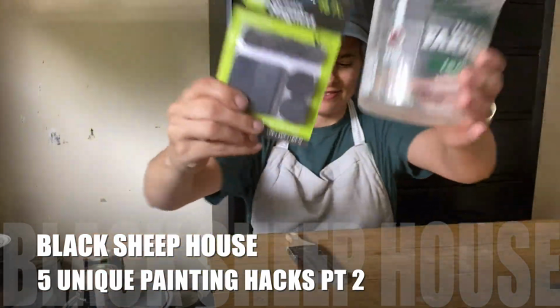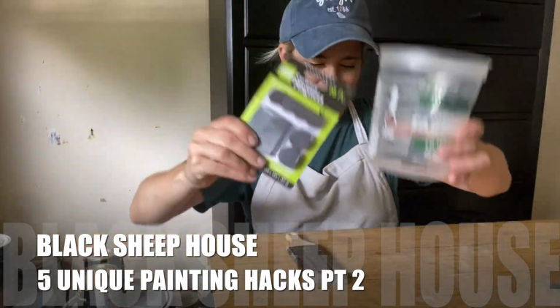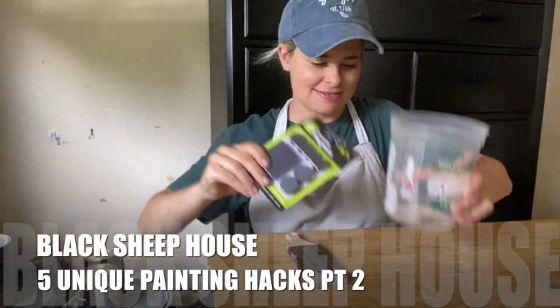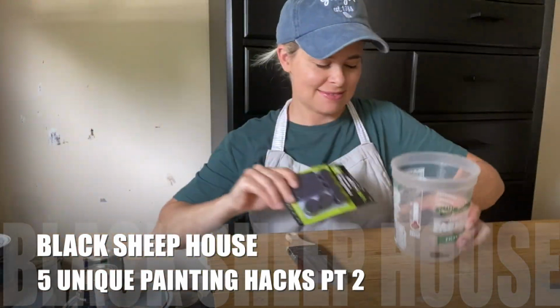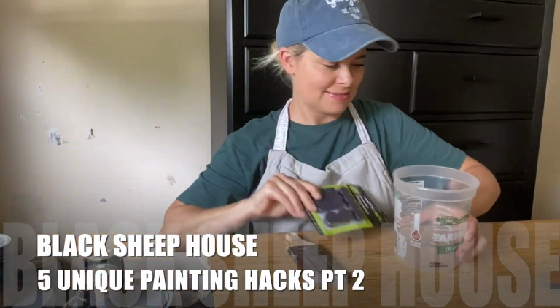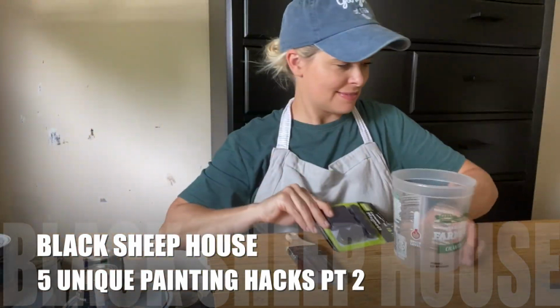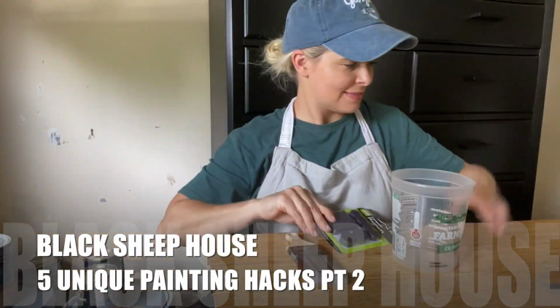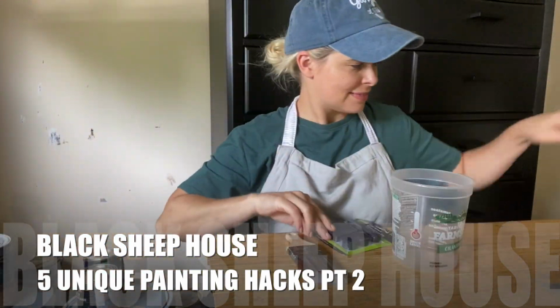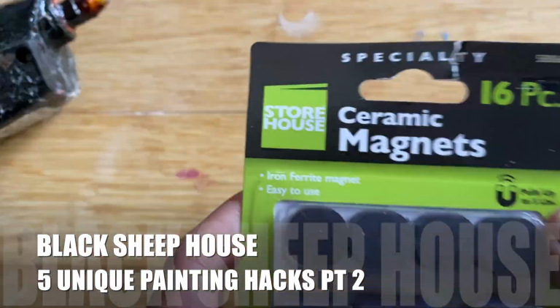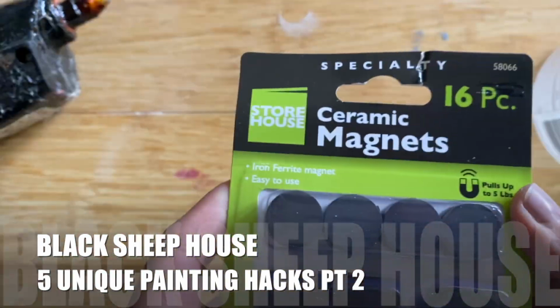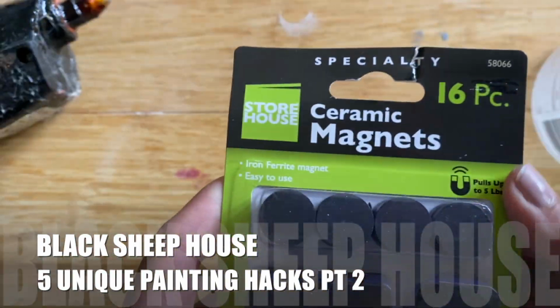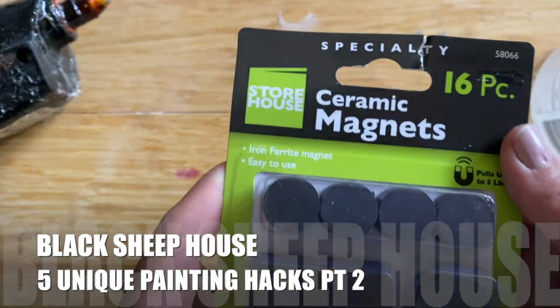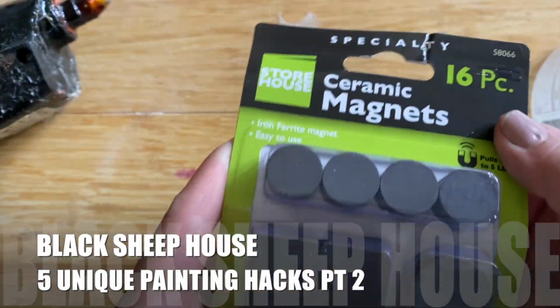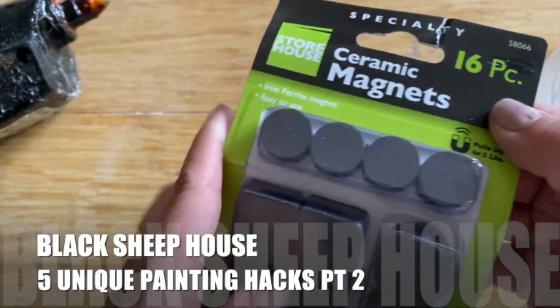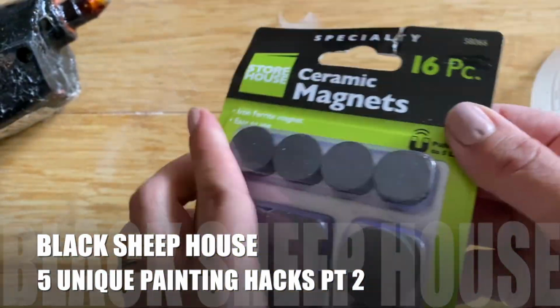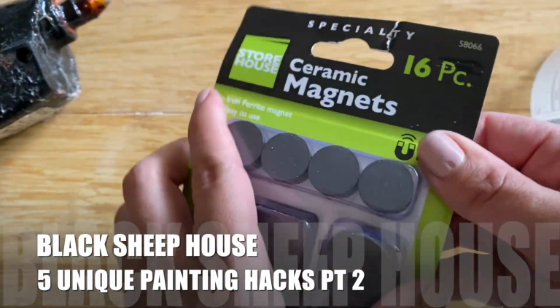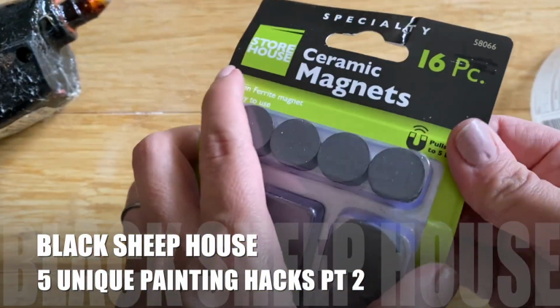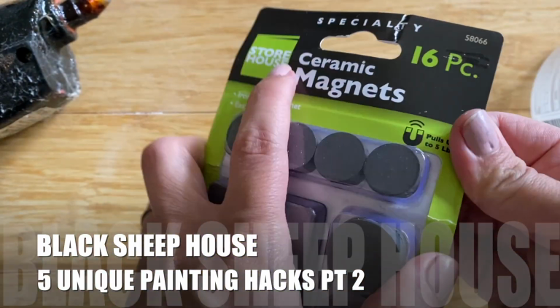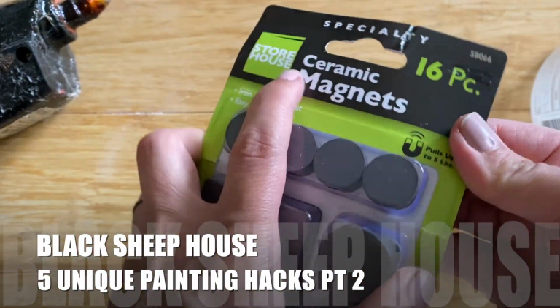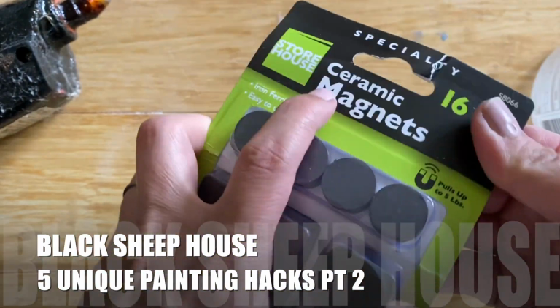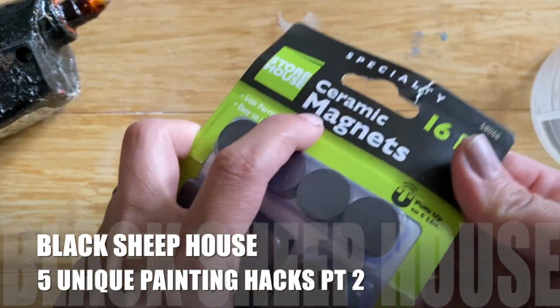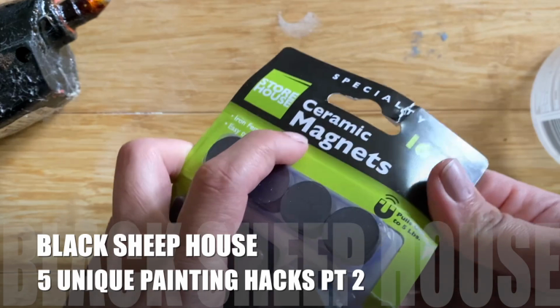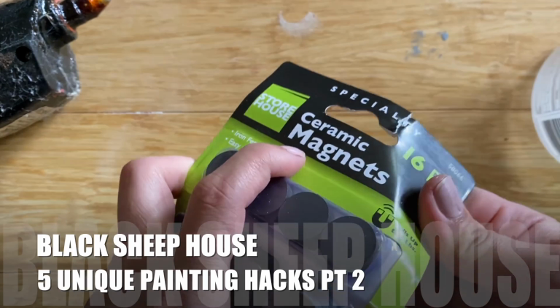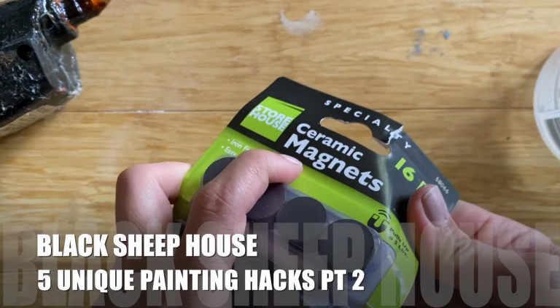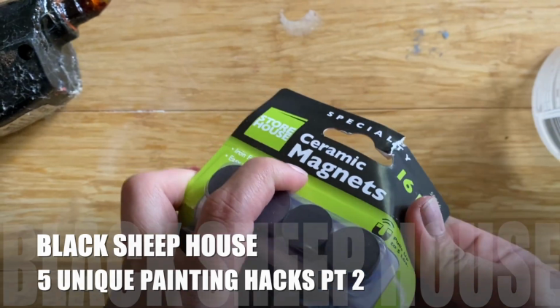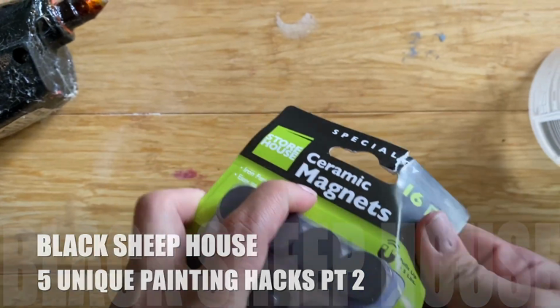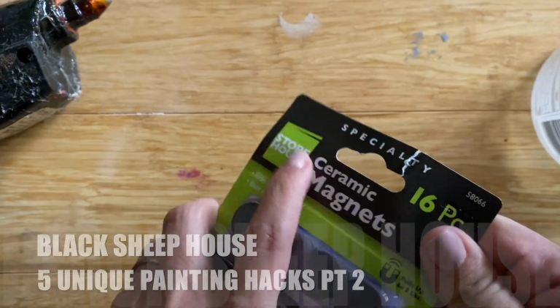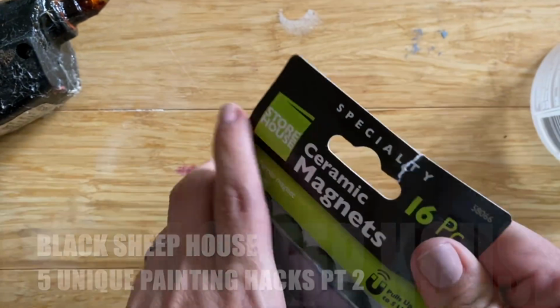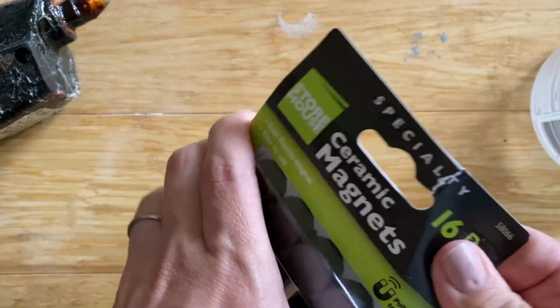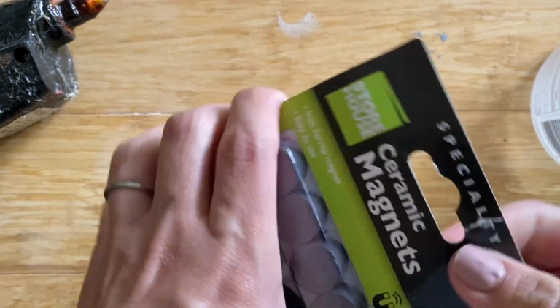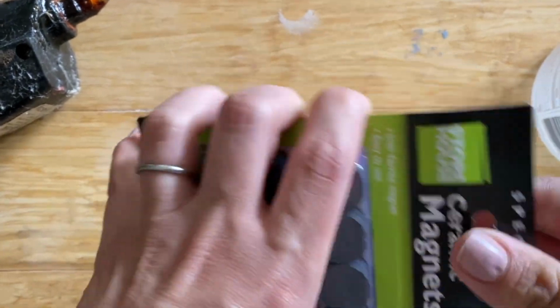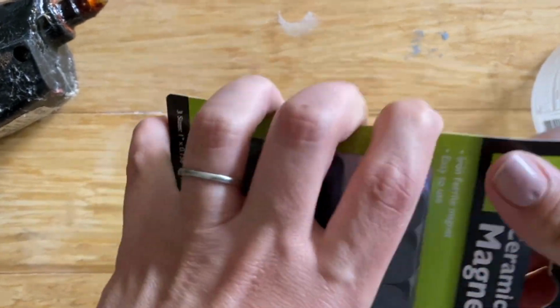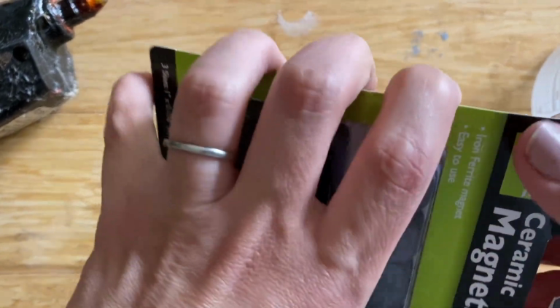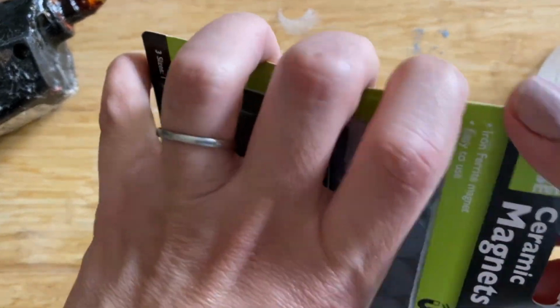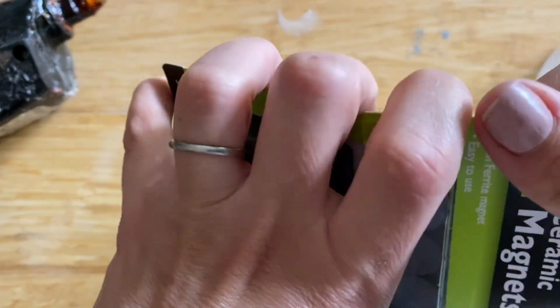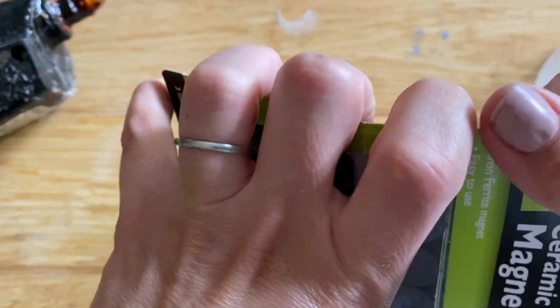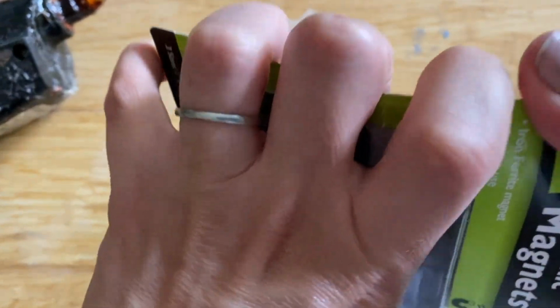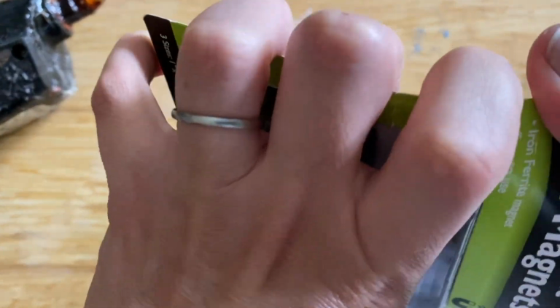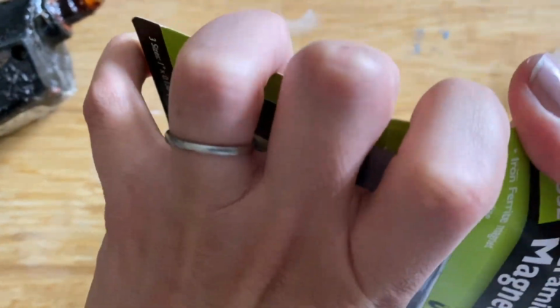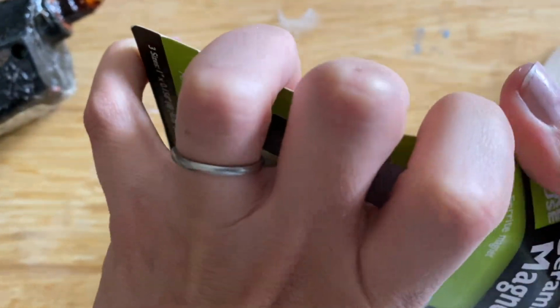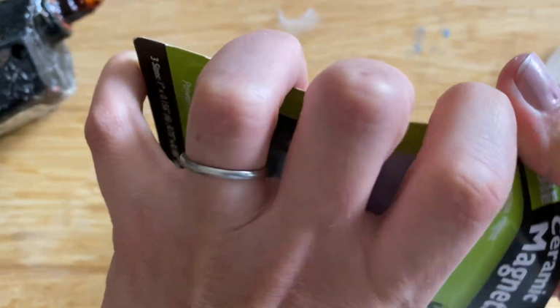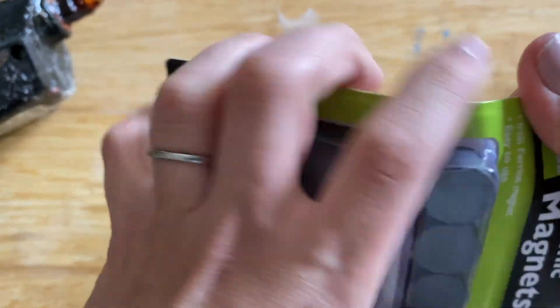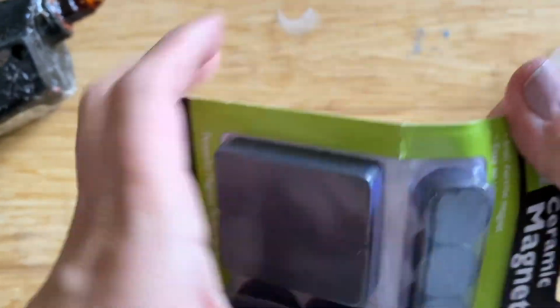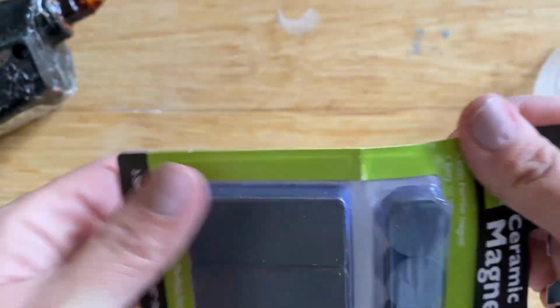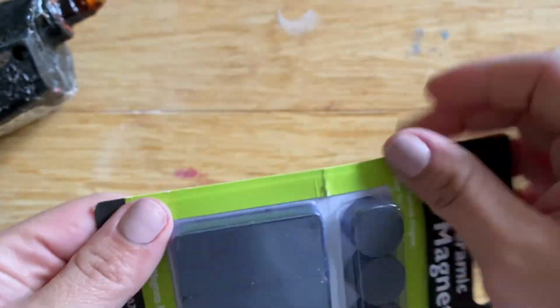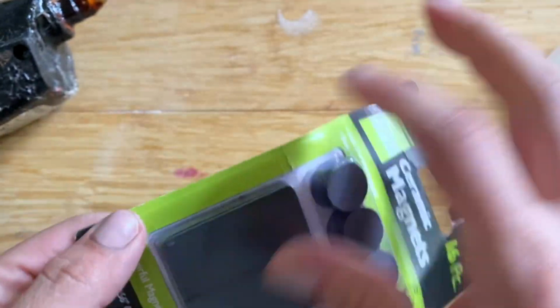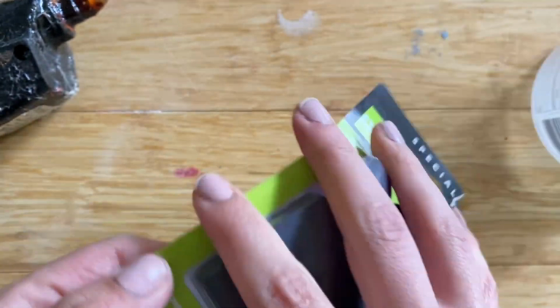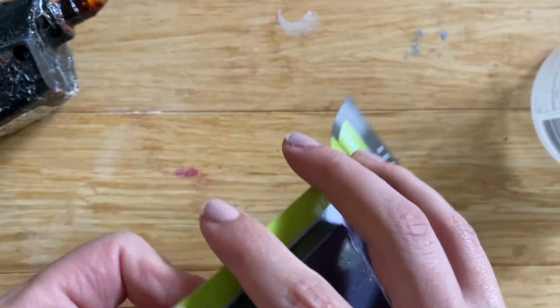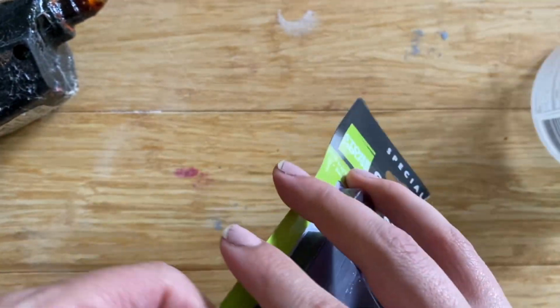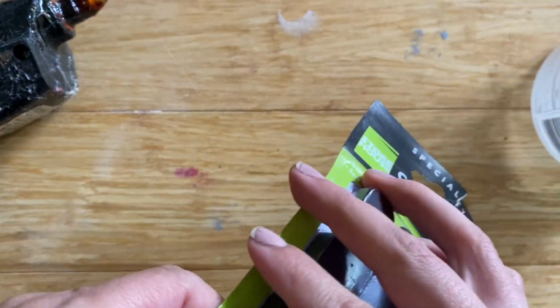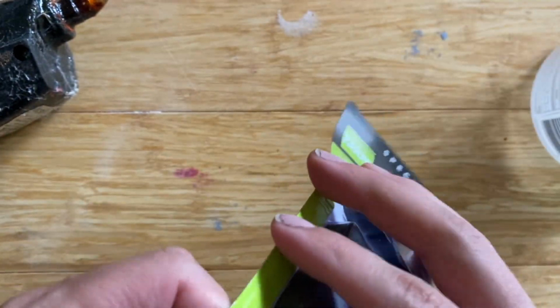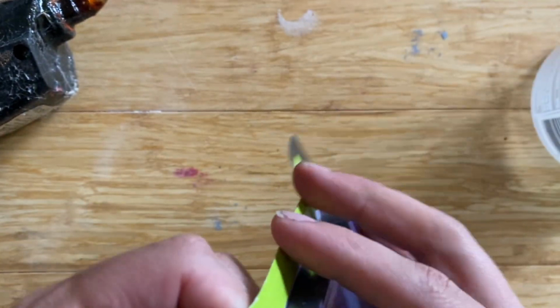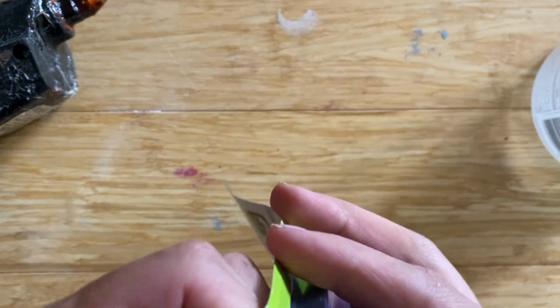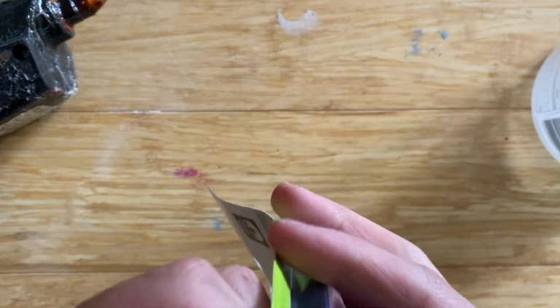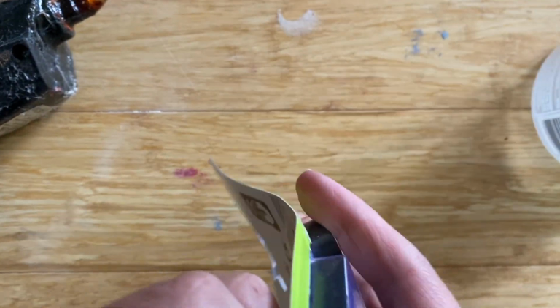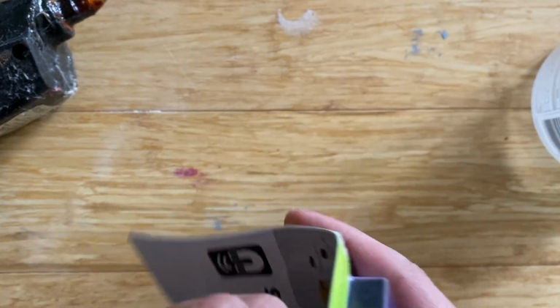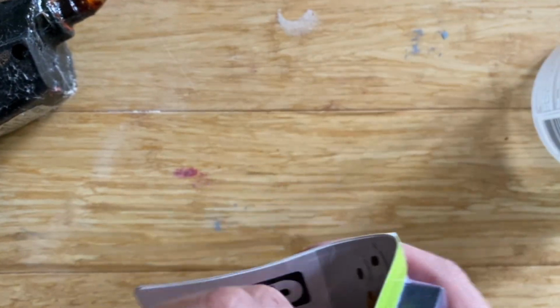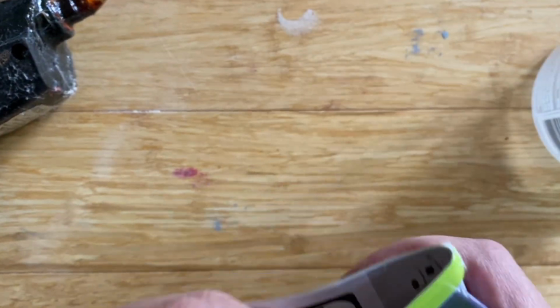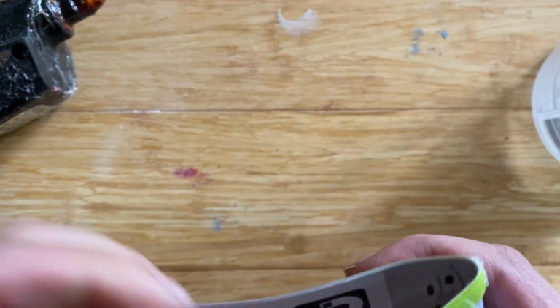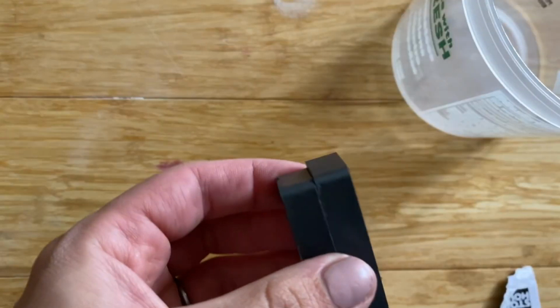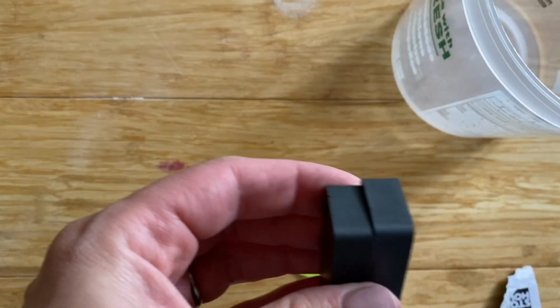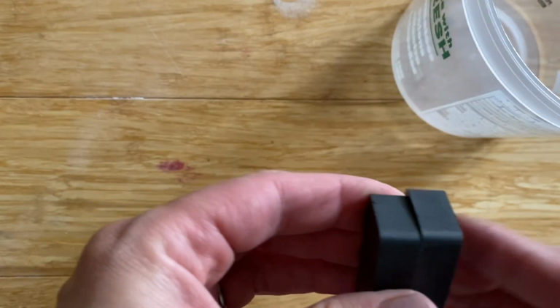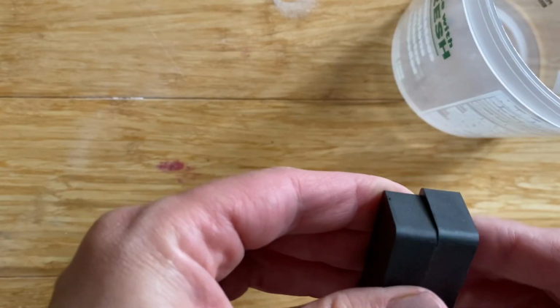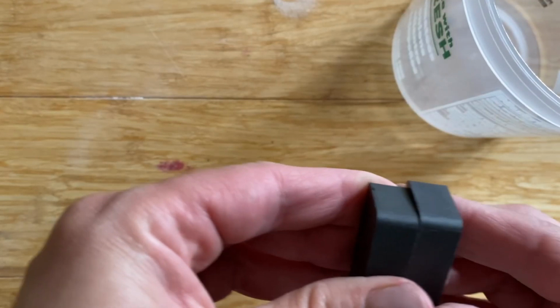Five unique Black Sheep house painting hacks I use all the time — part two. This first one you're going to need some magnets.